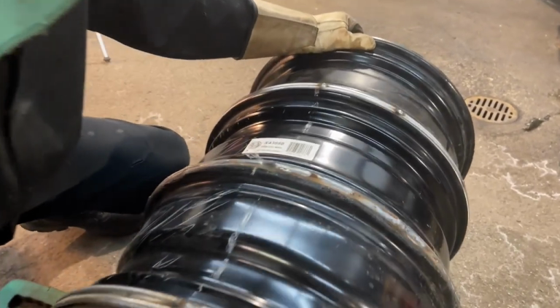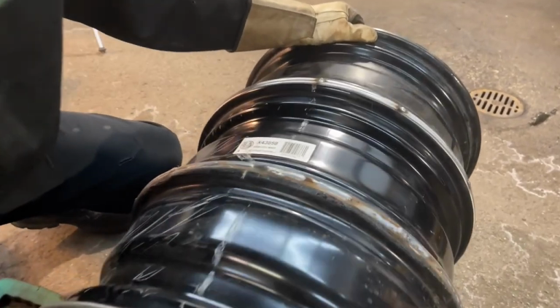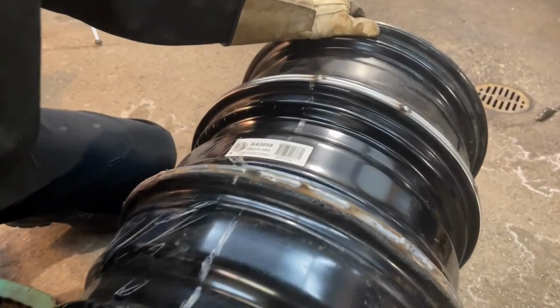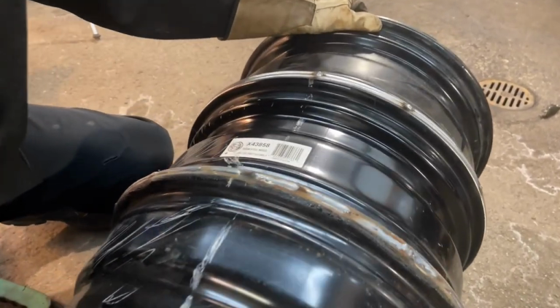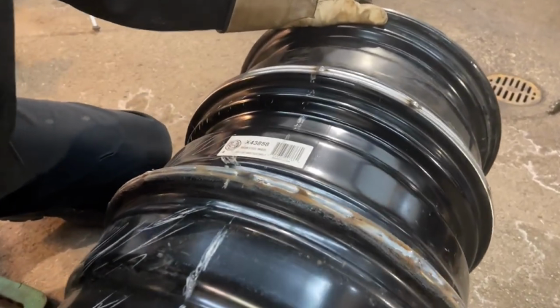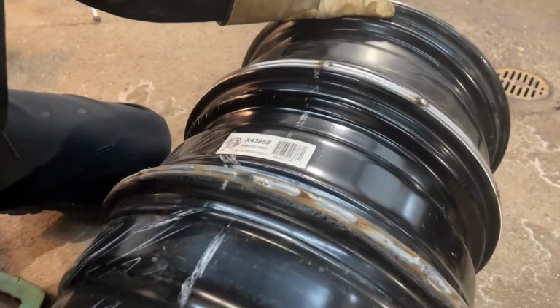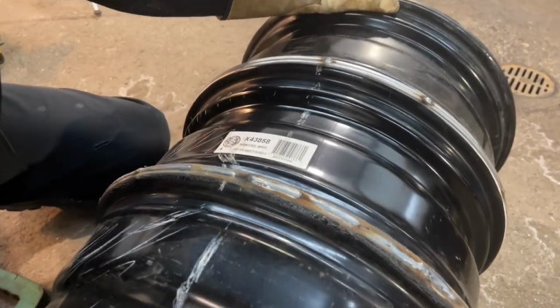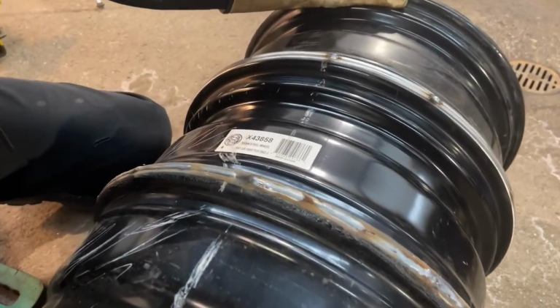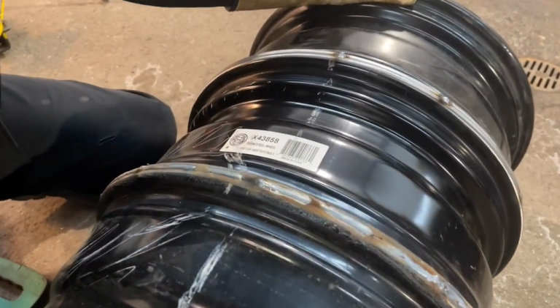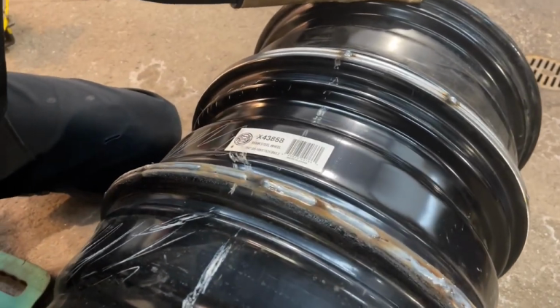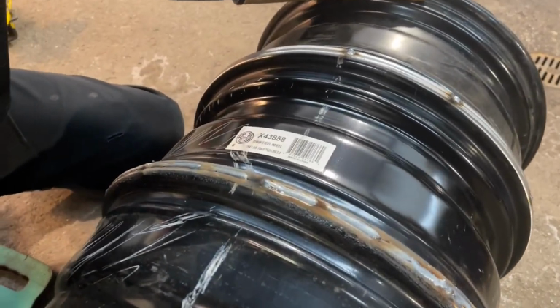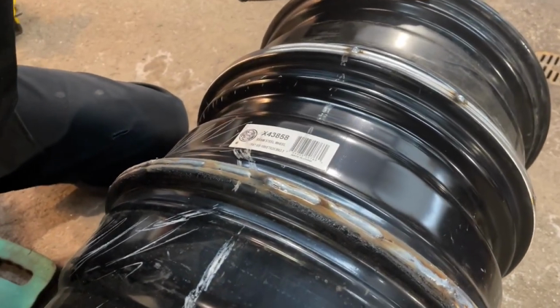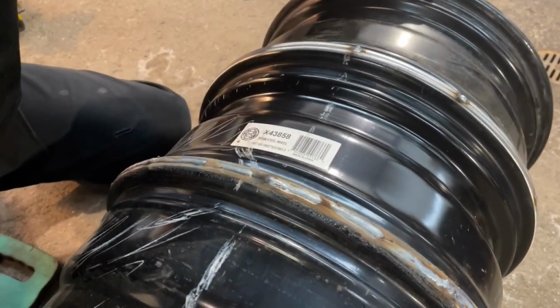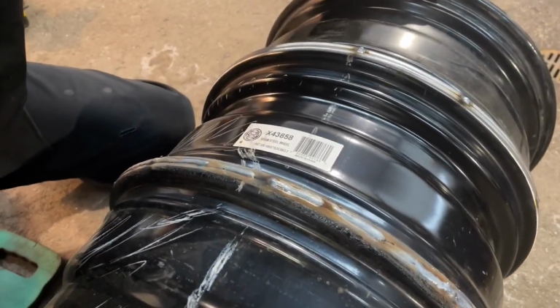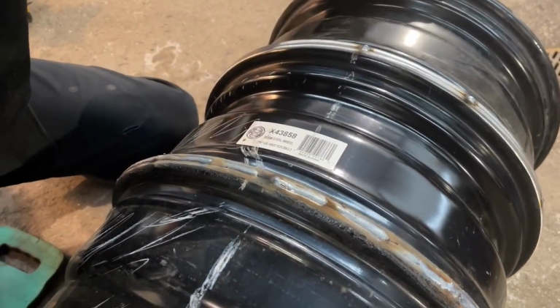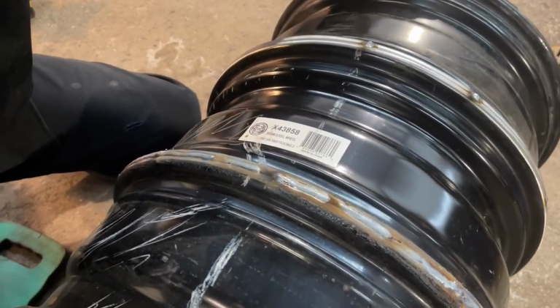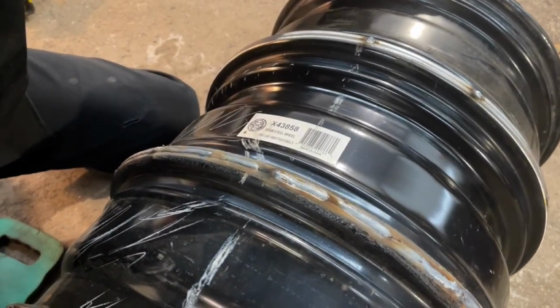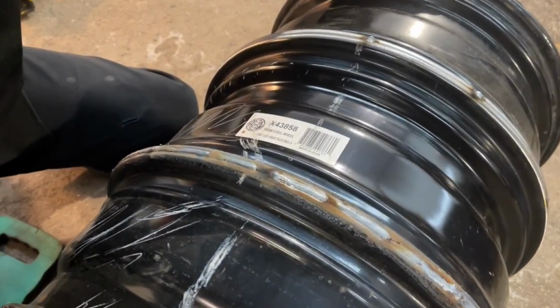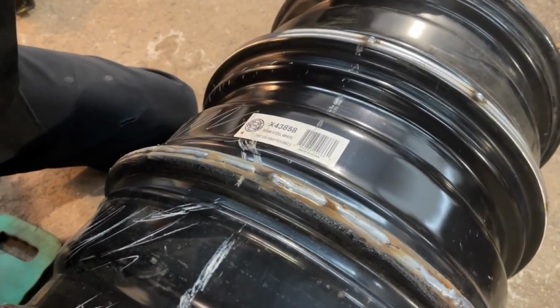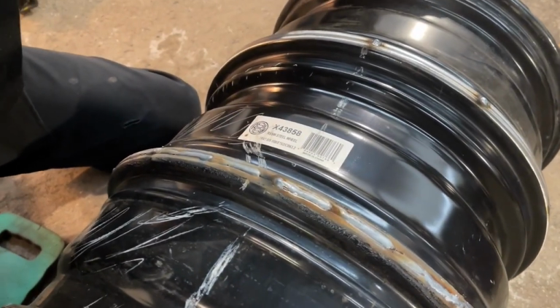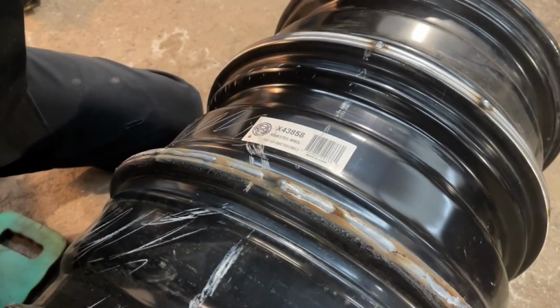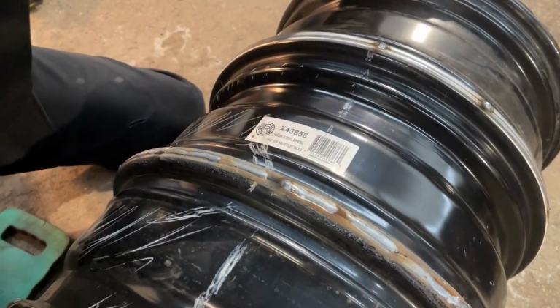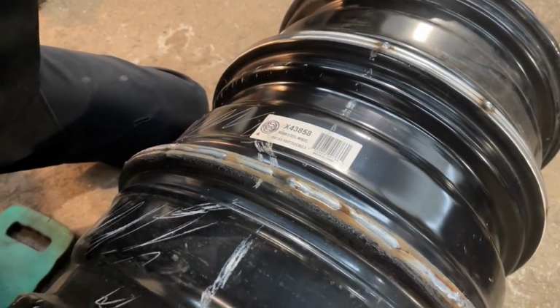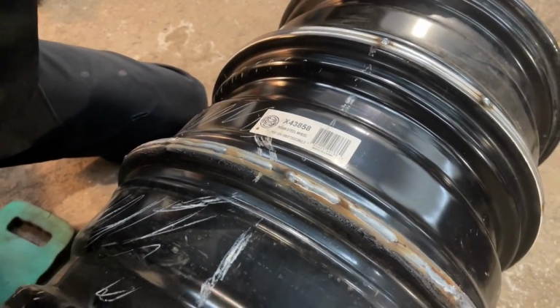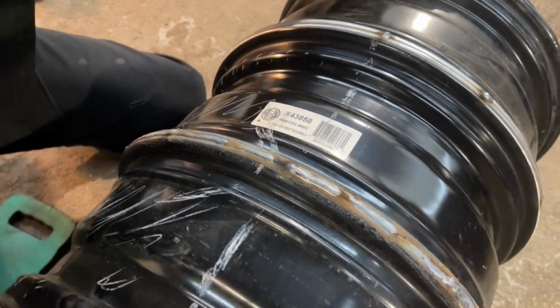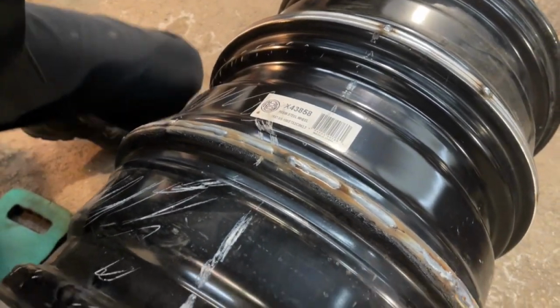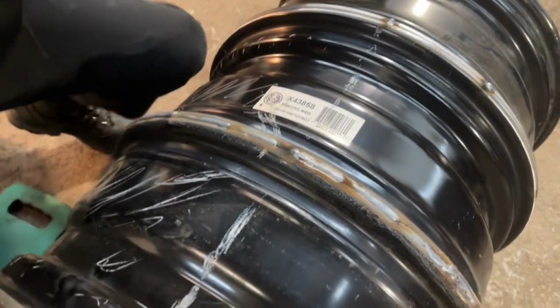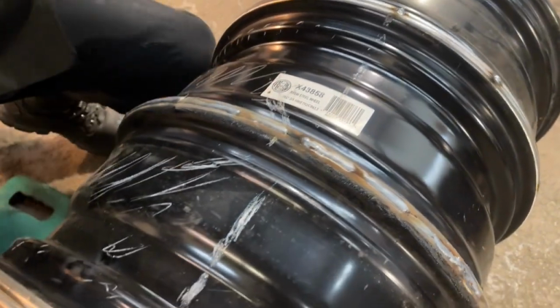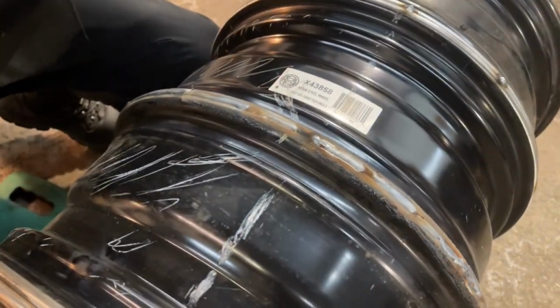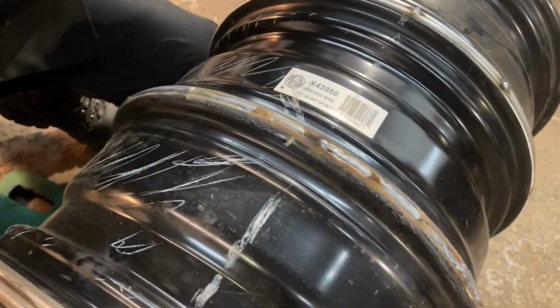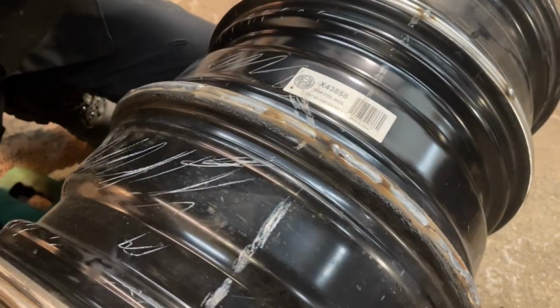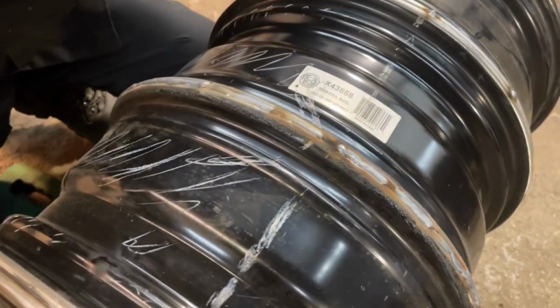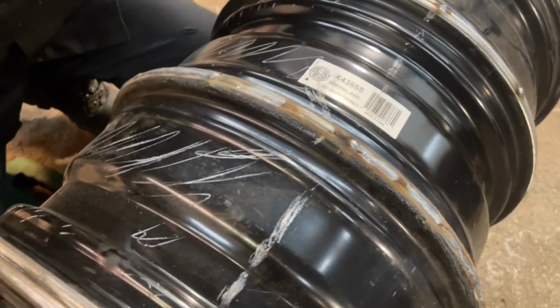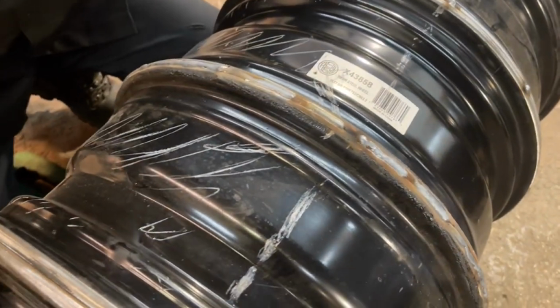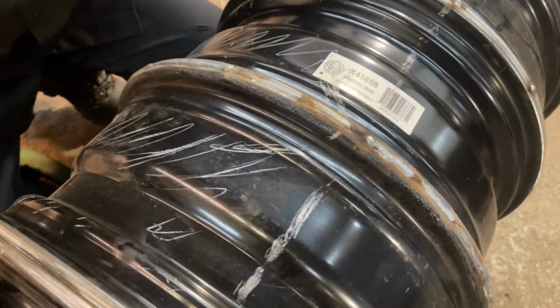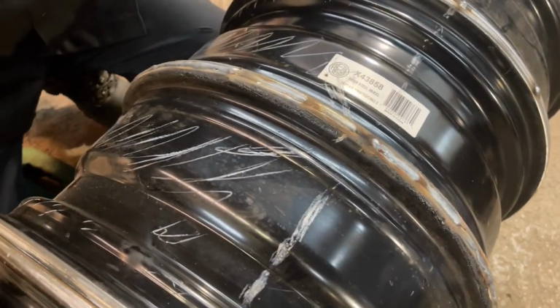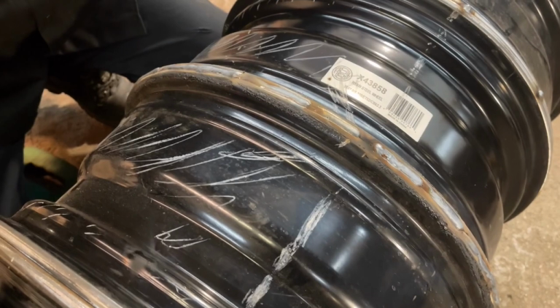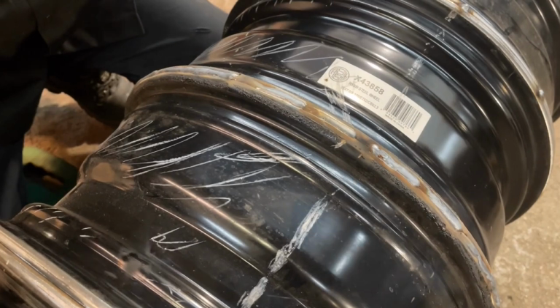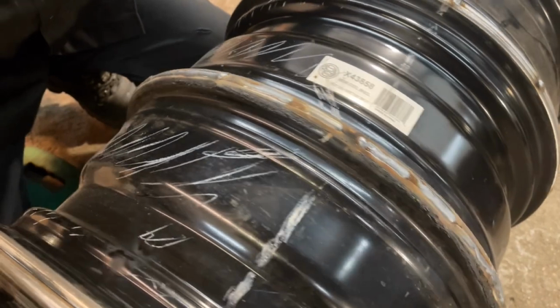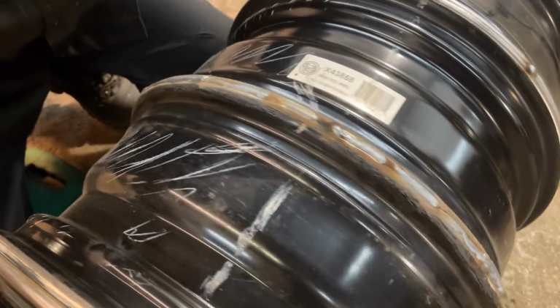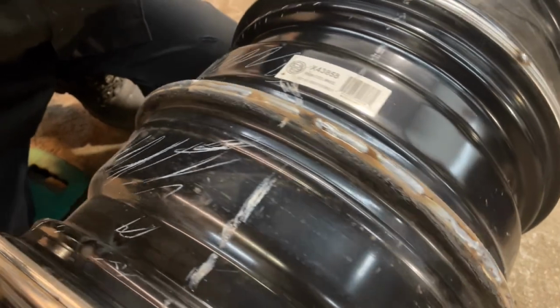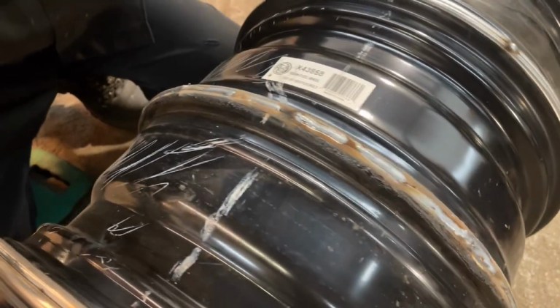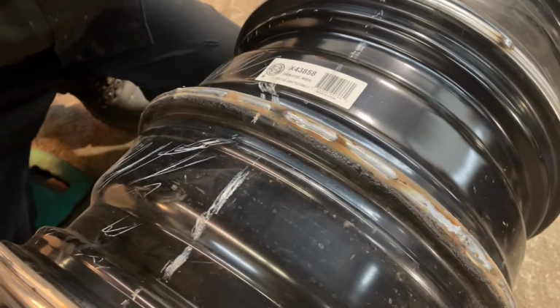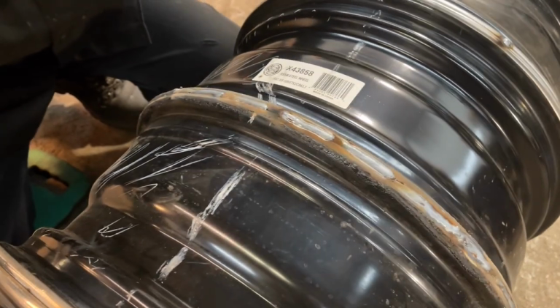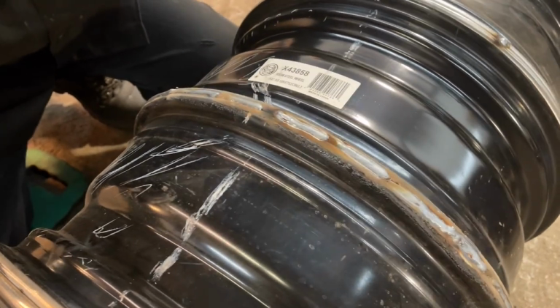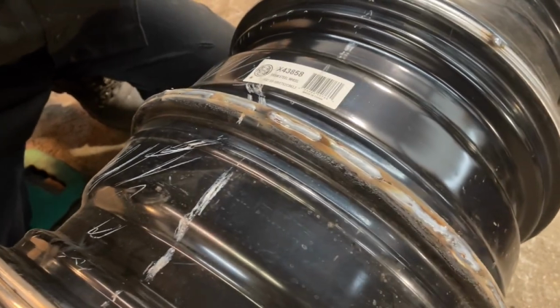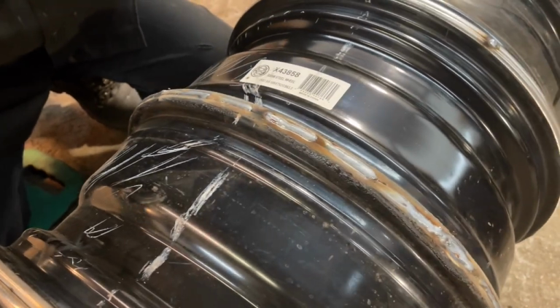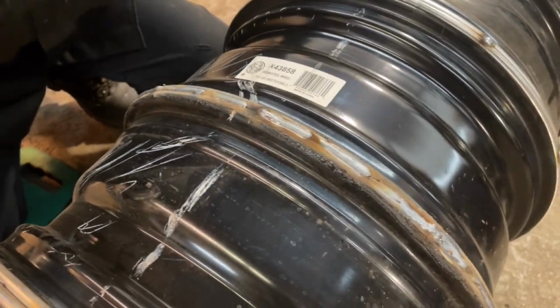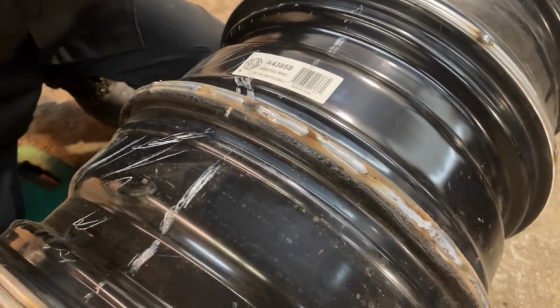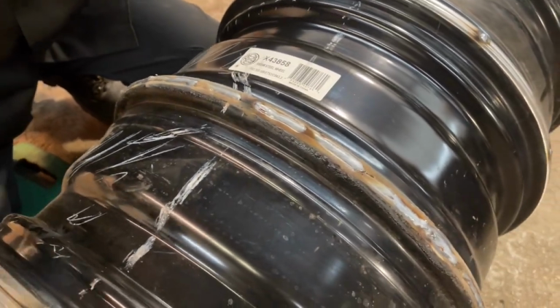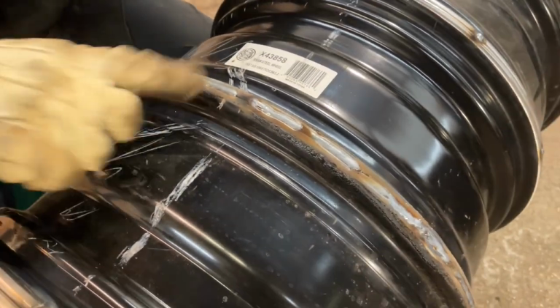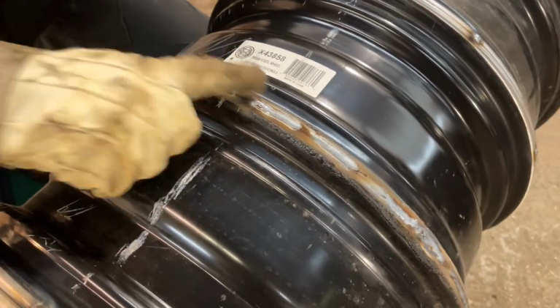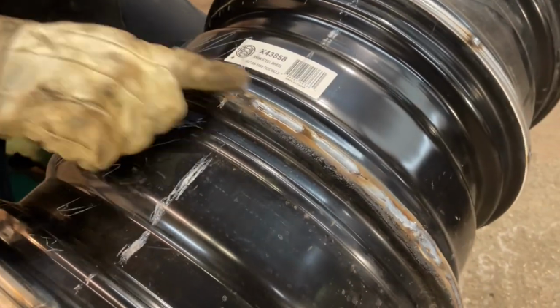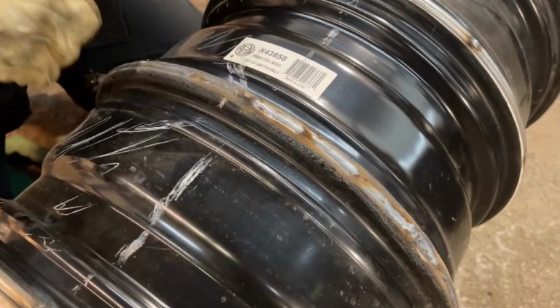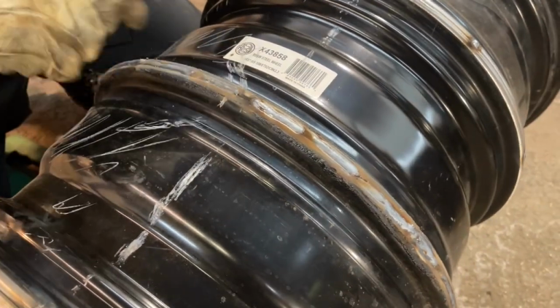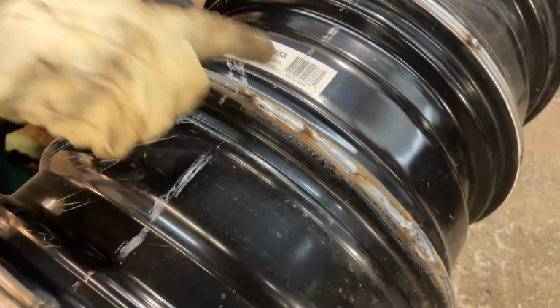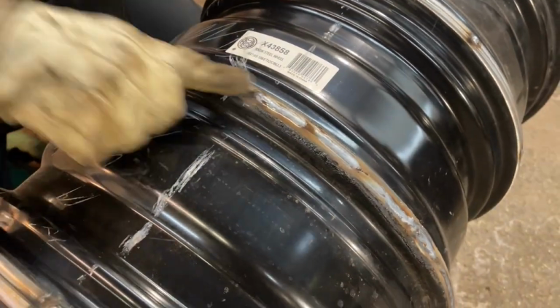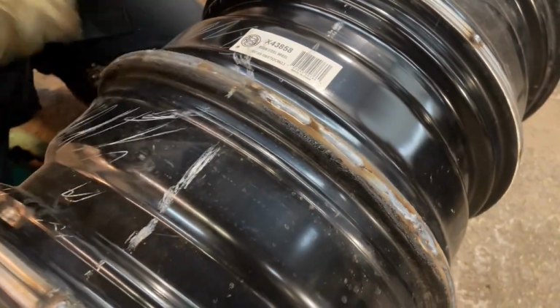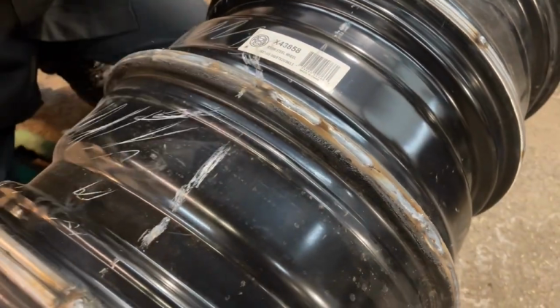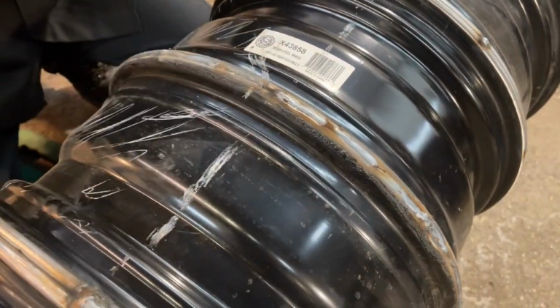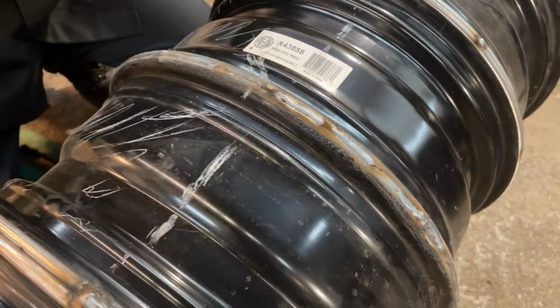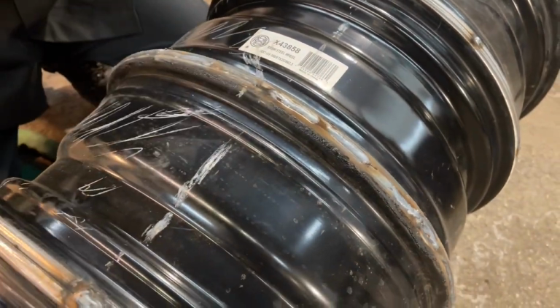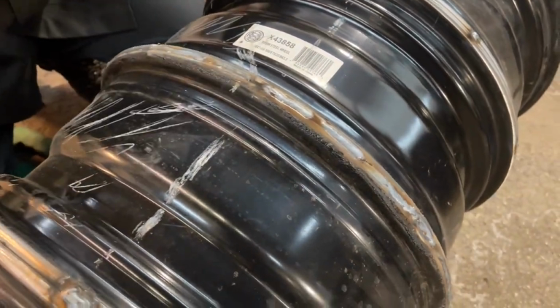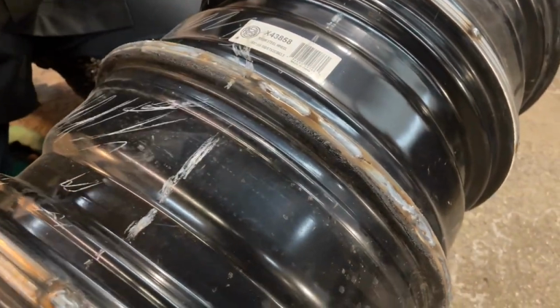So there's our first two opportunities for disaster avoided. The welder makes really nice welds too.